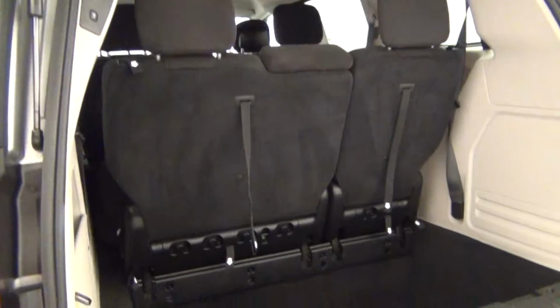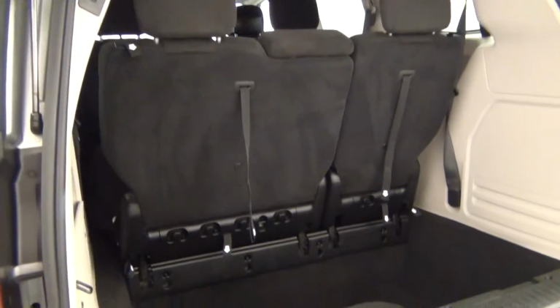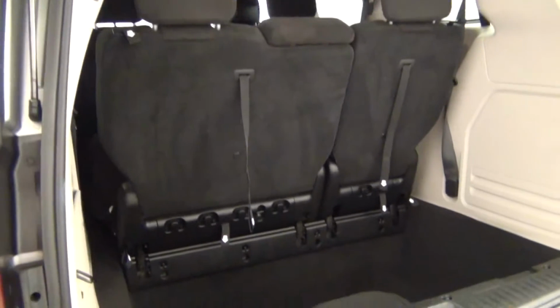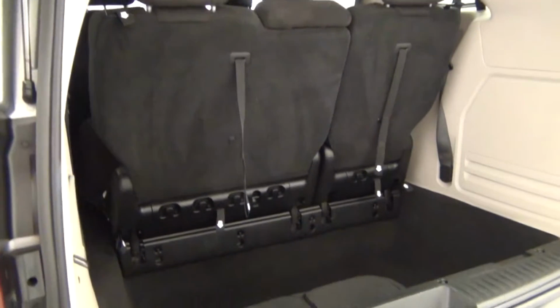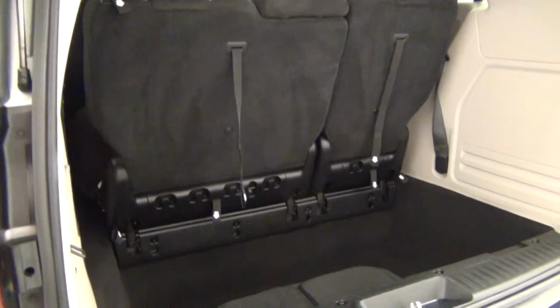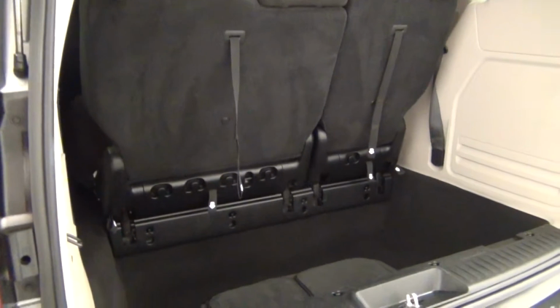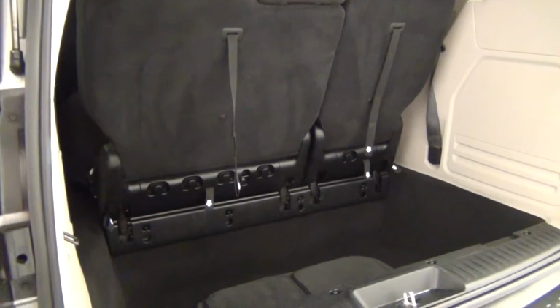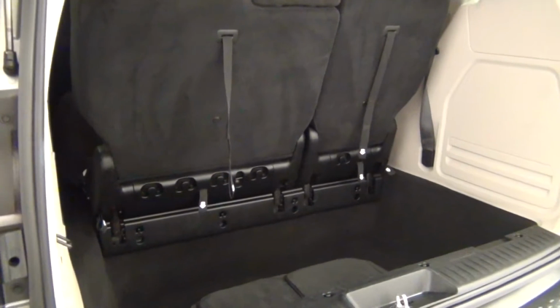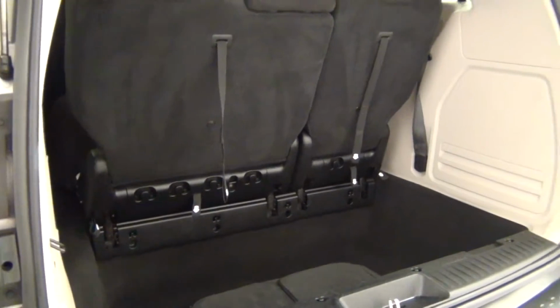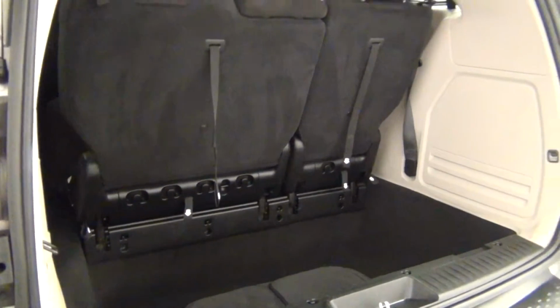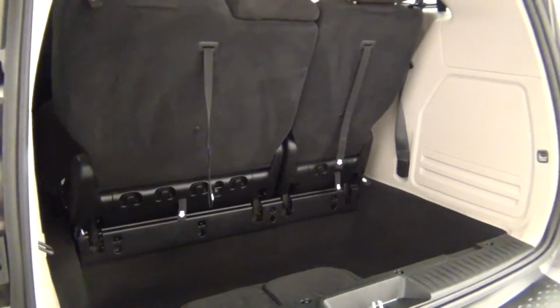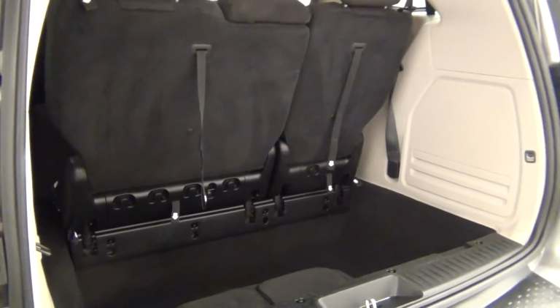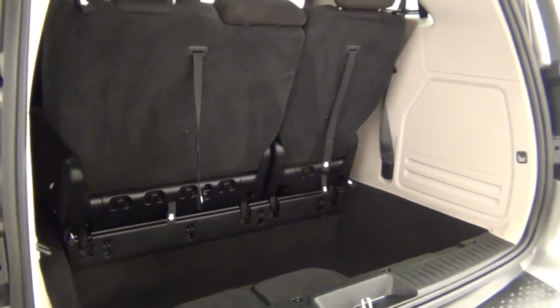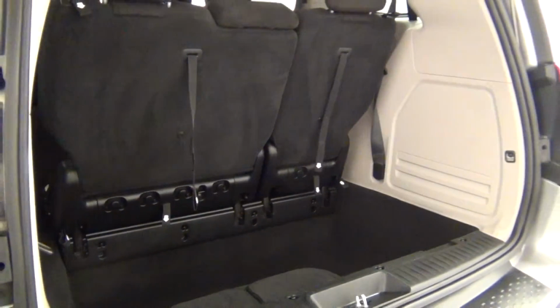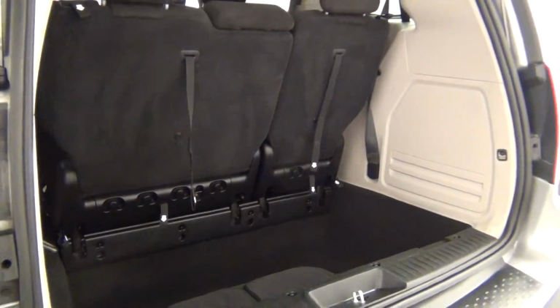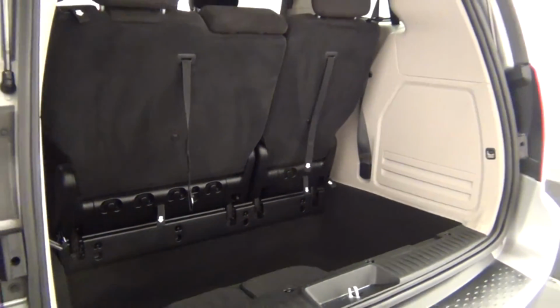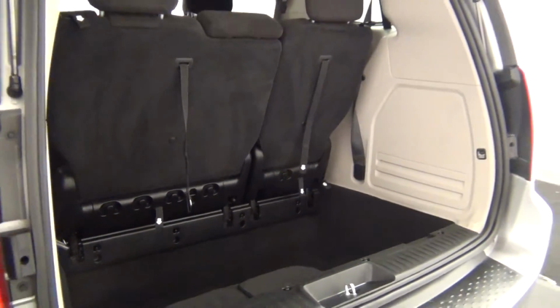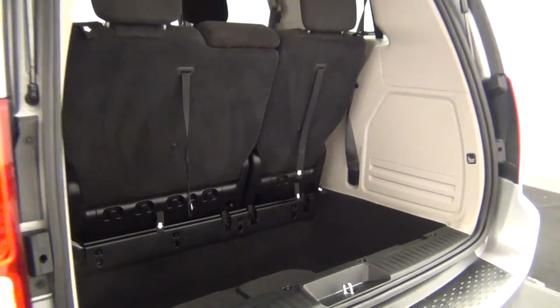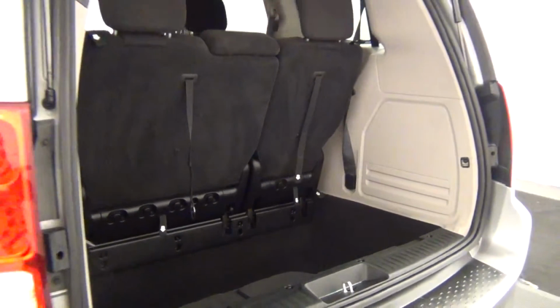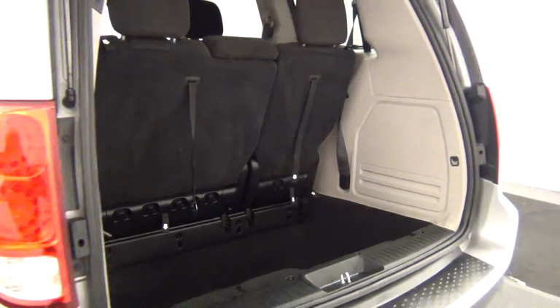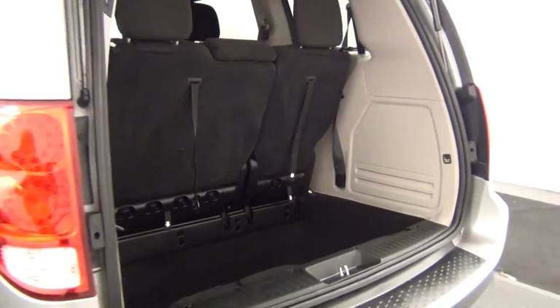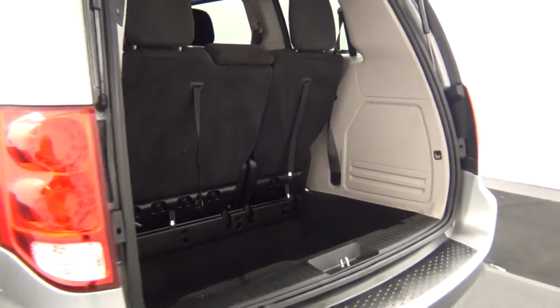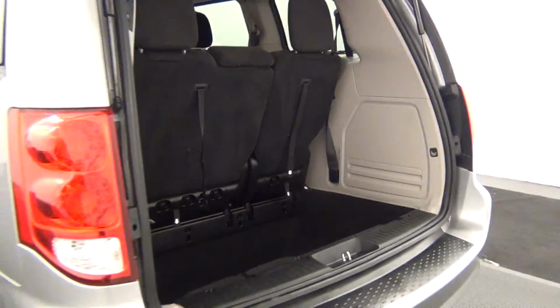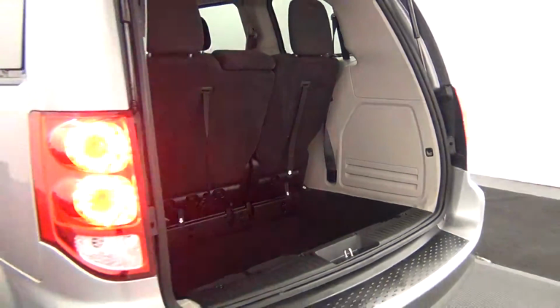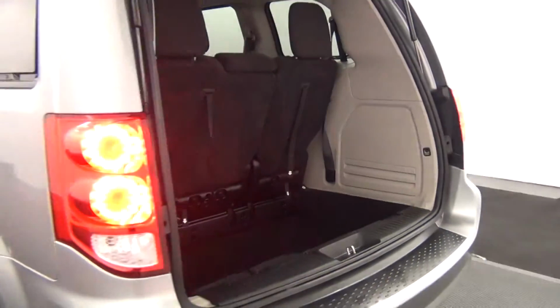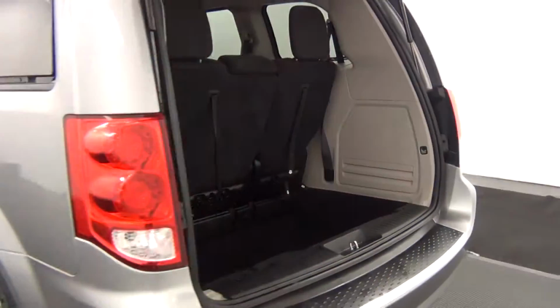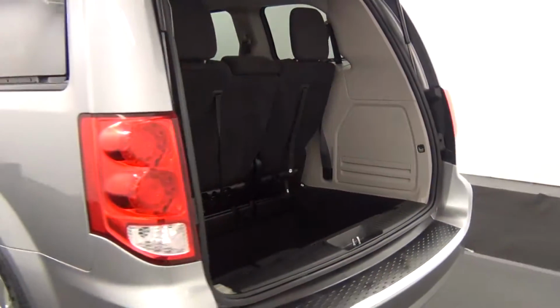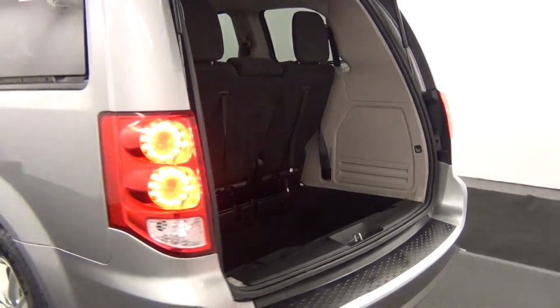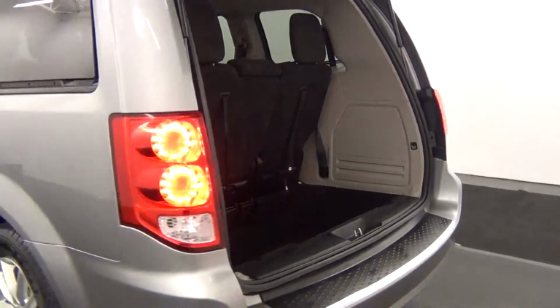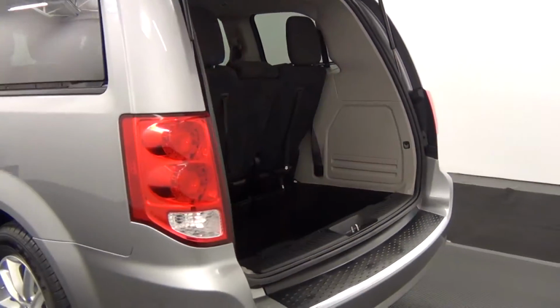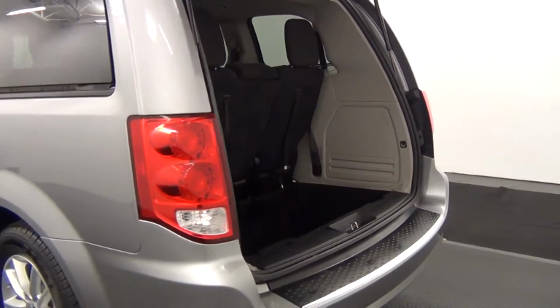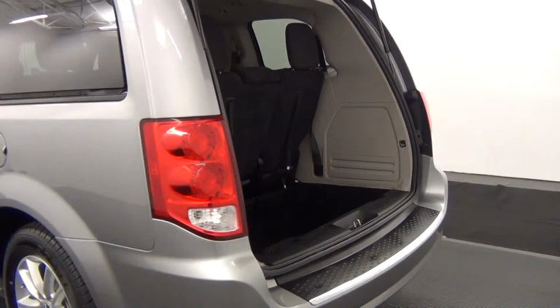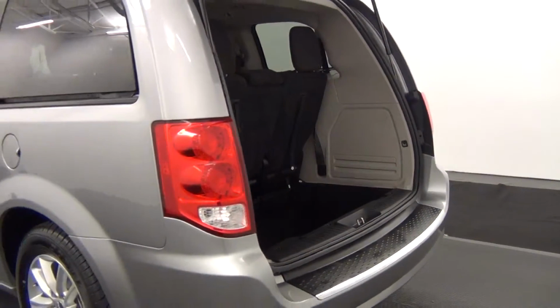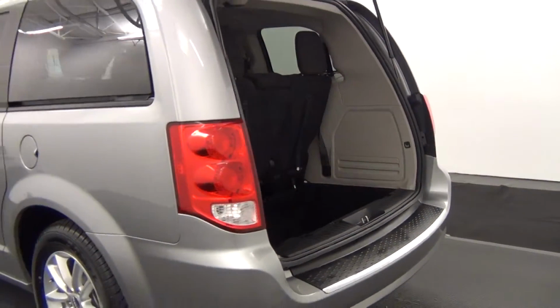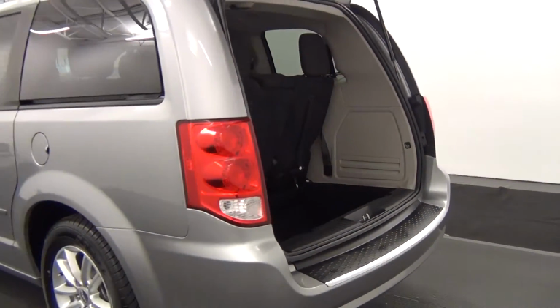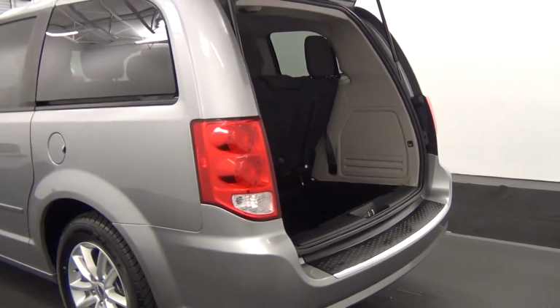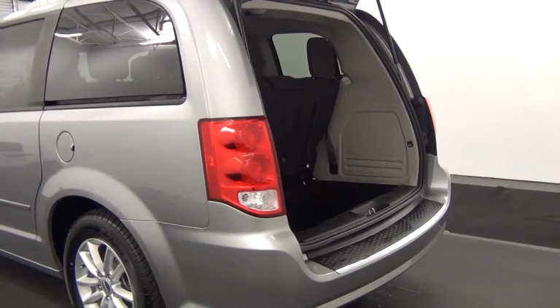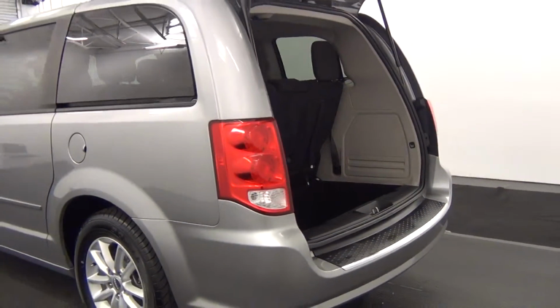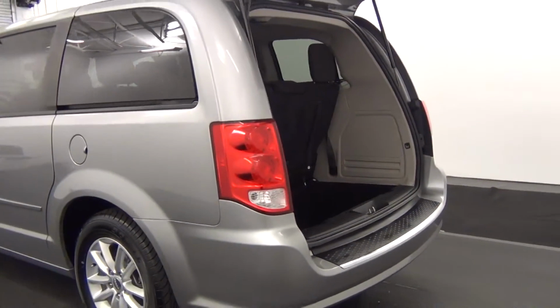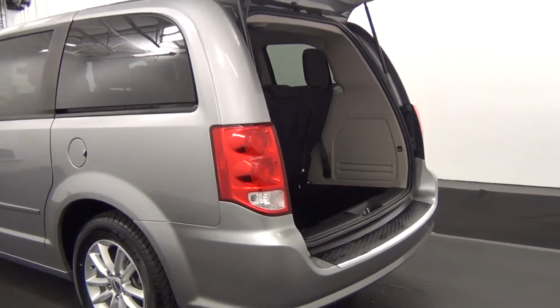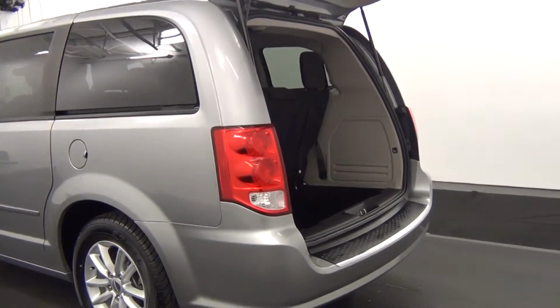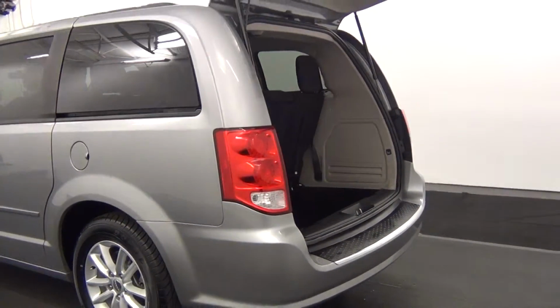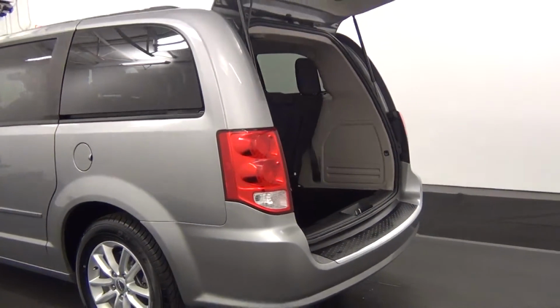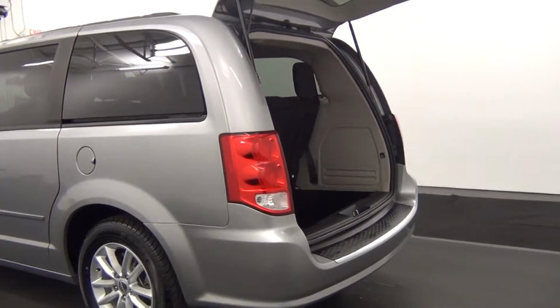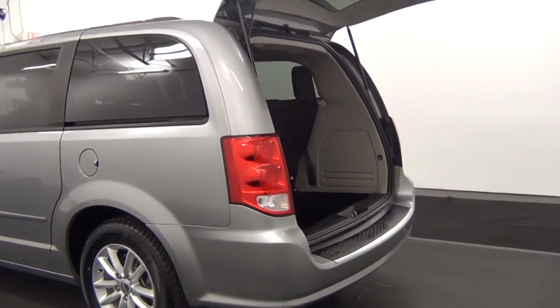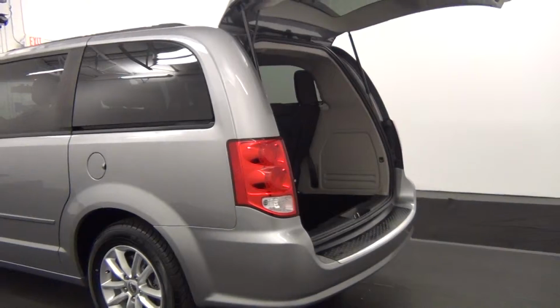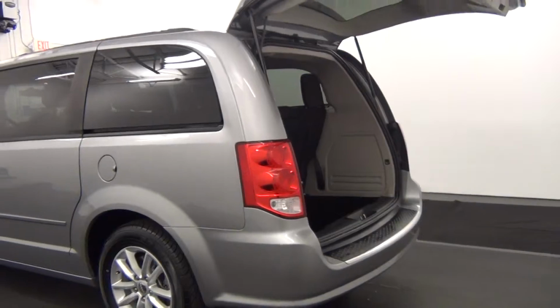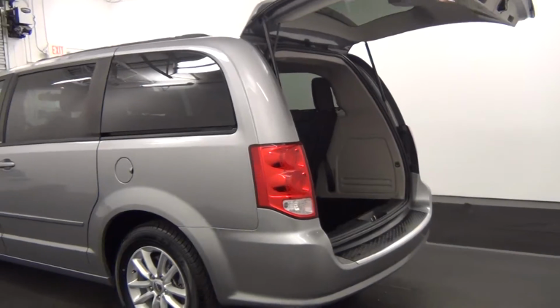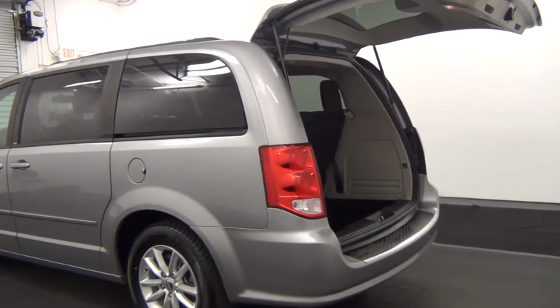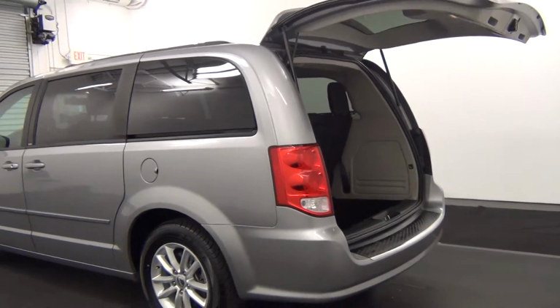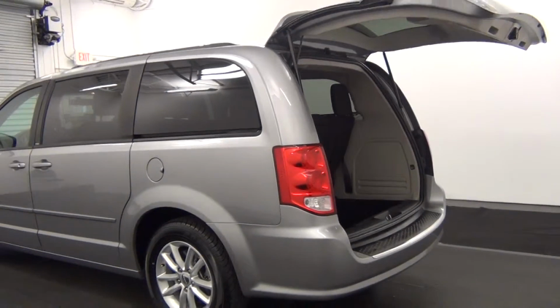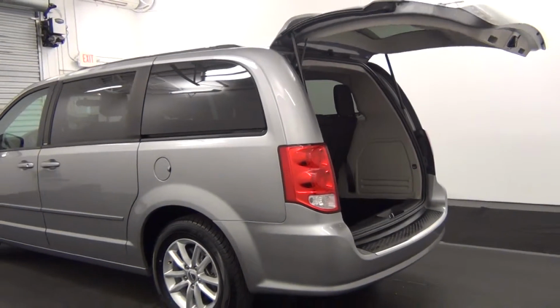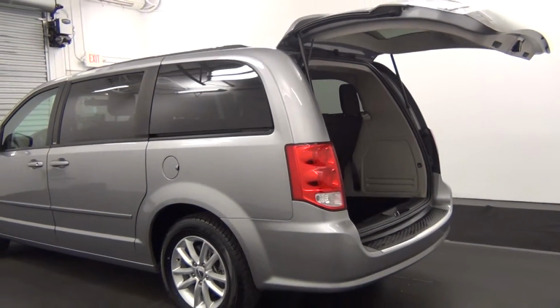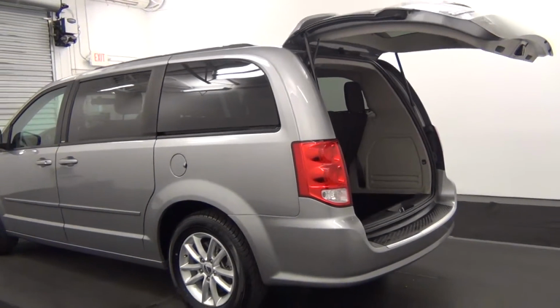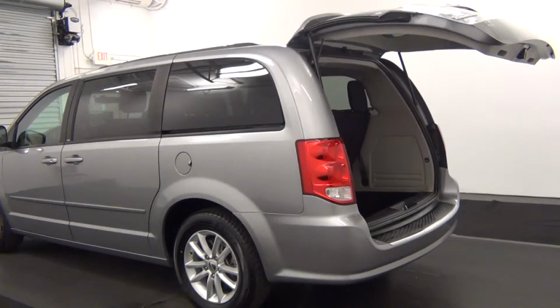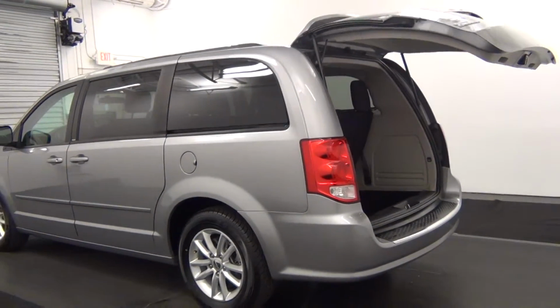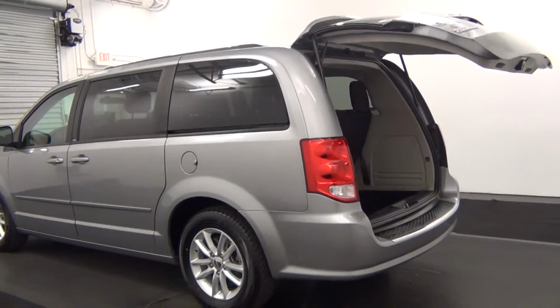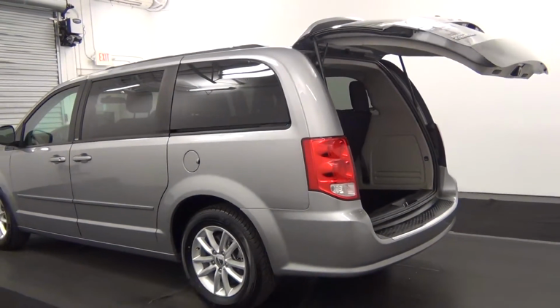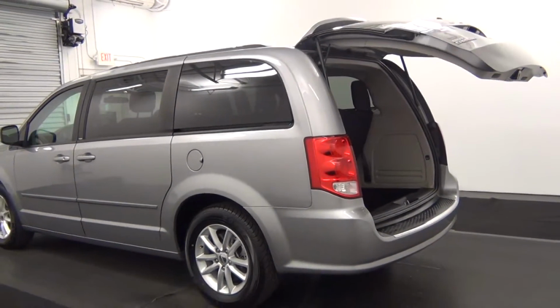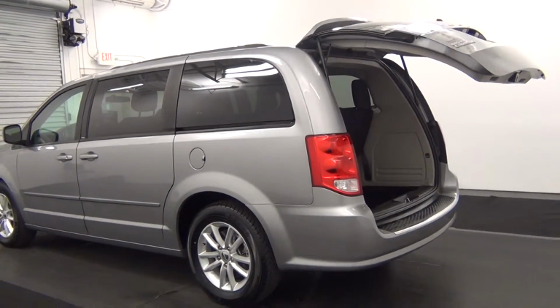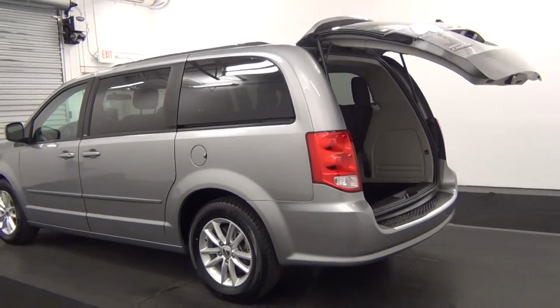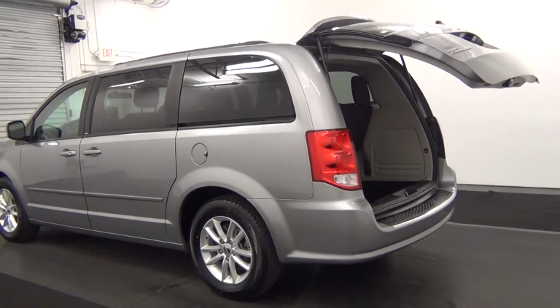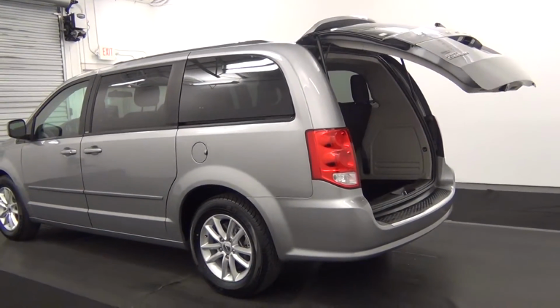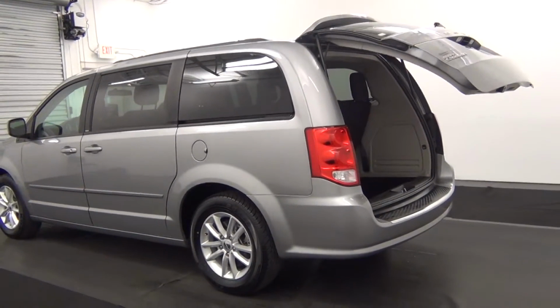Cargo area looks pretty good. The vehicle is also equipped with the power liftgate.